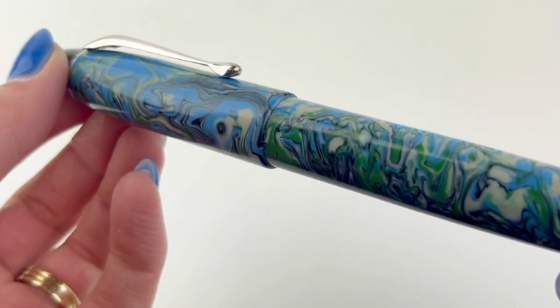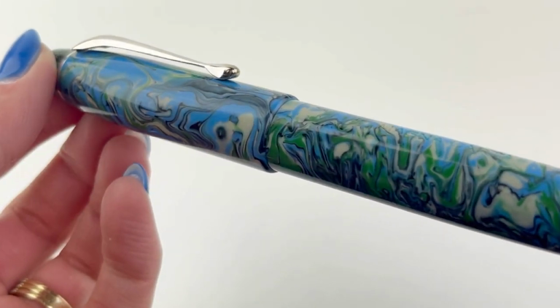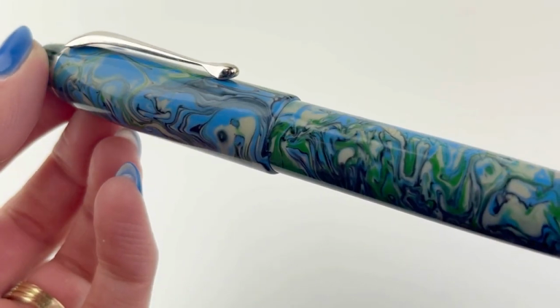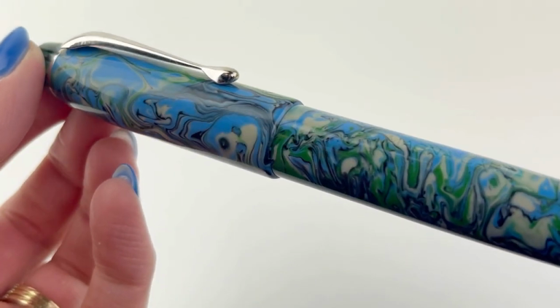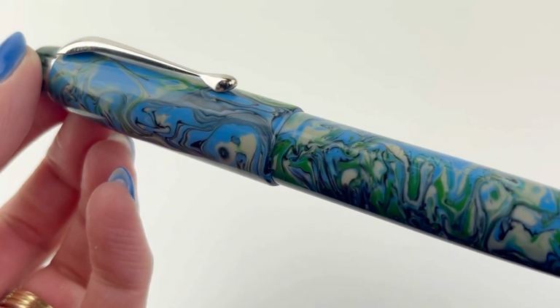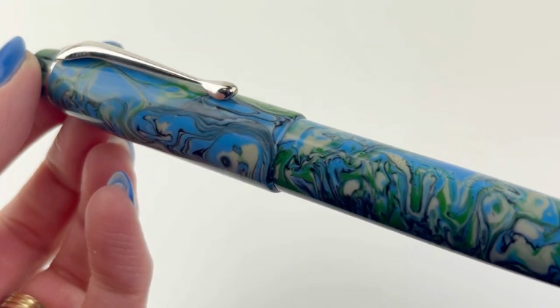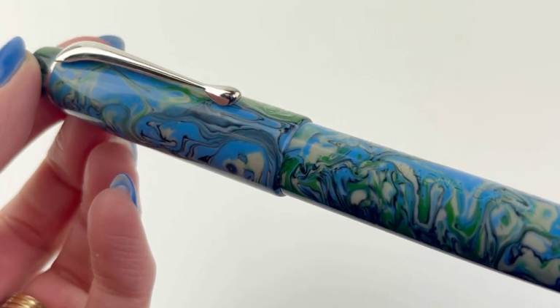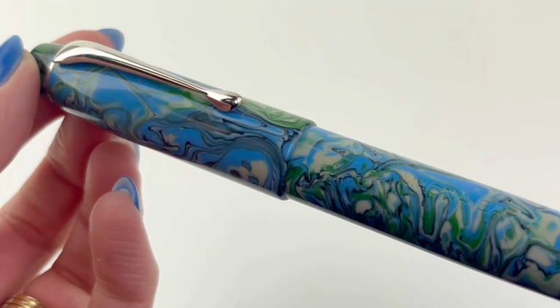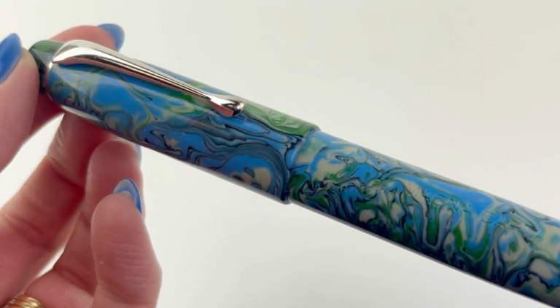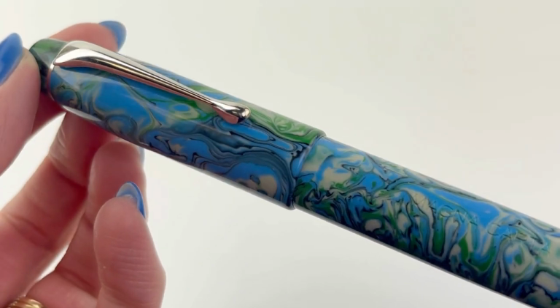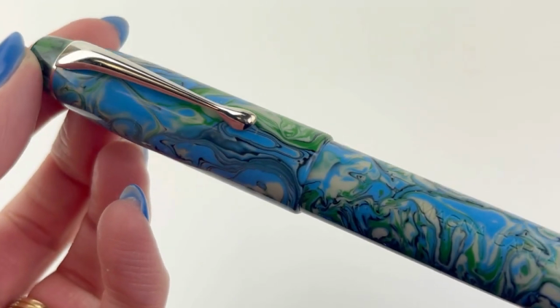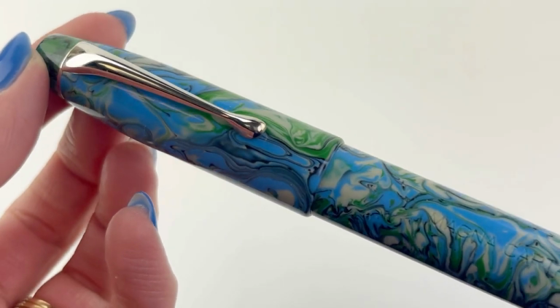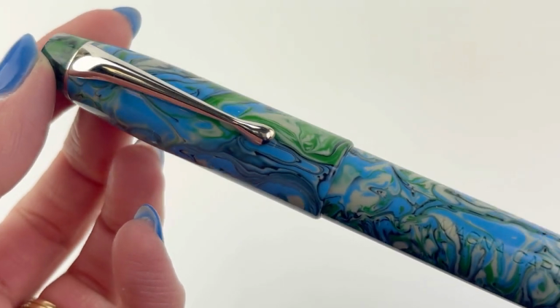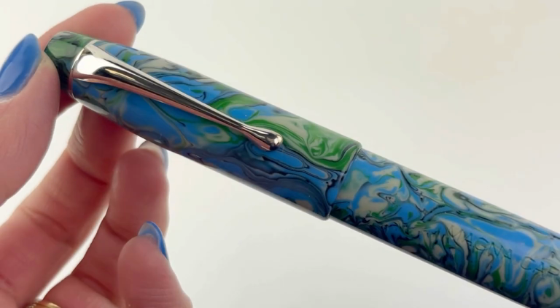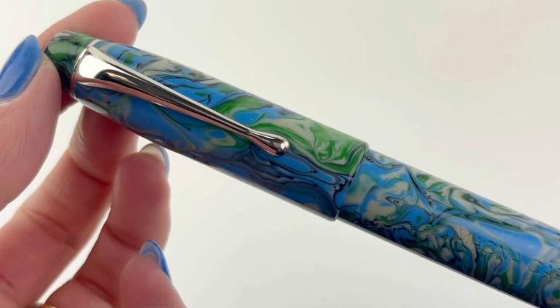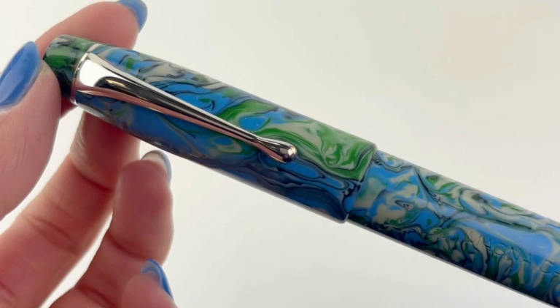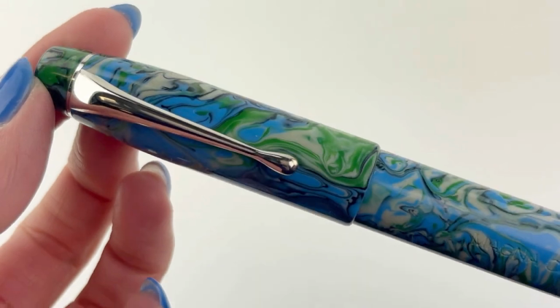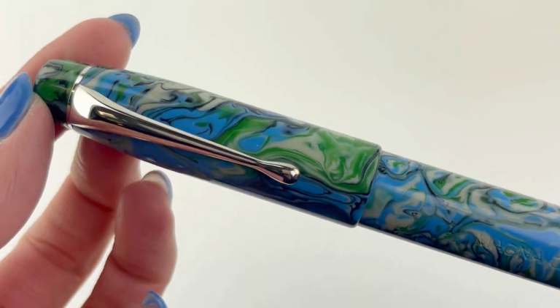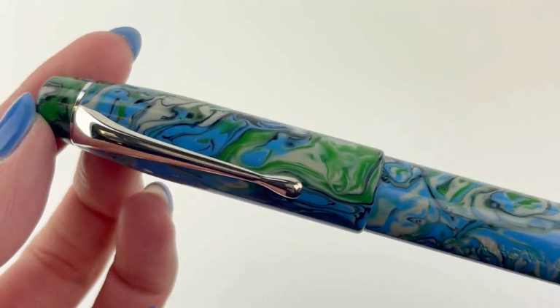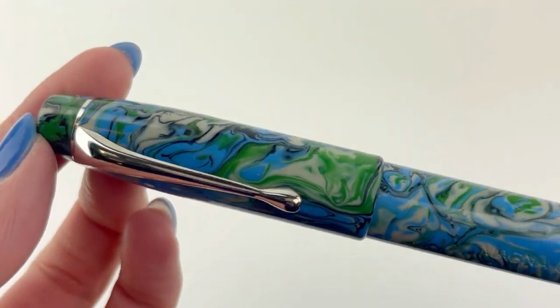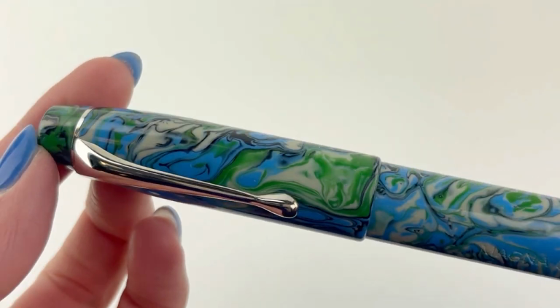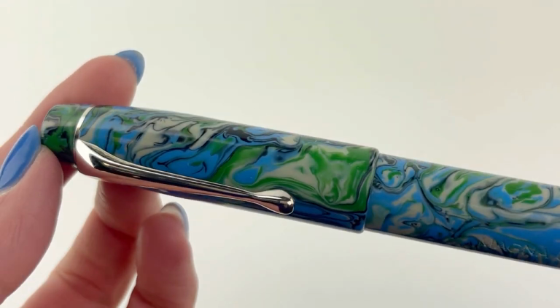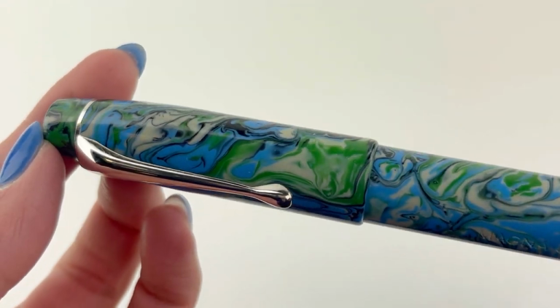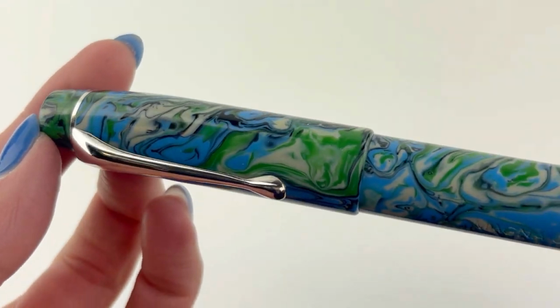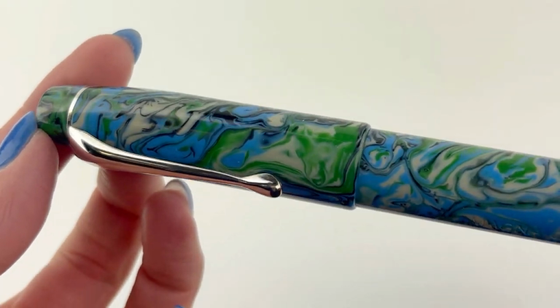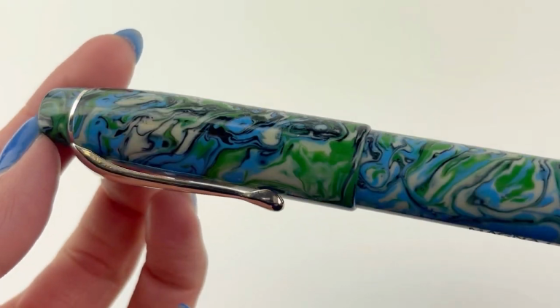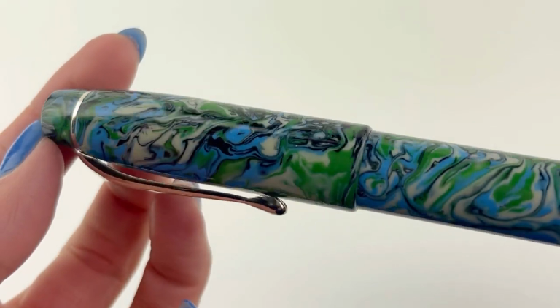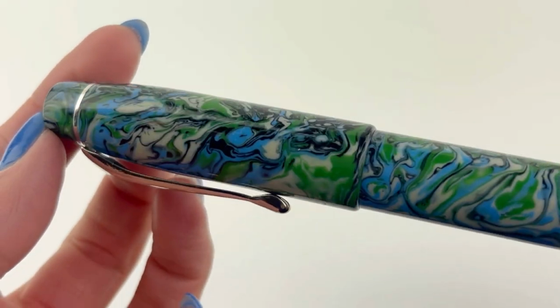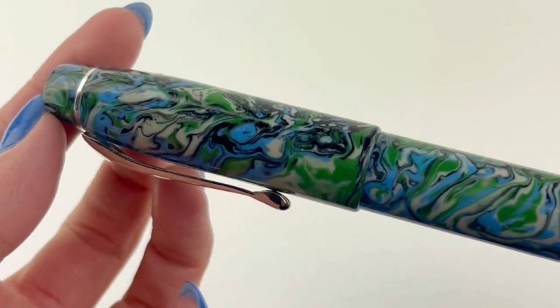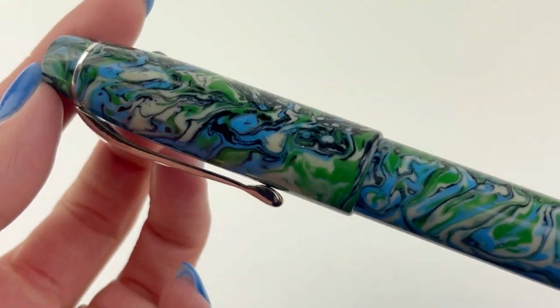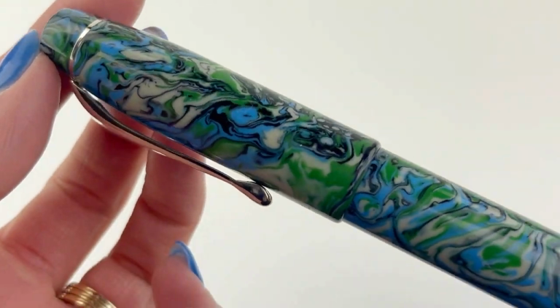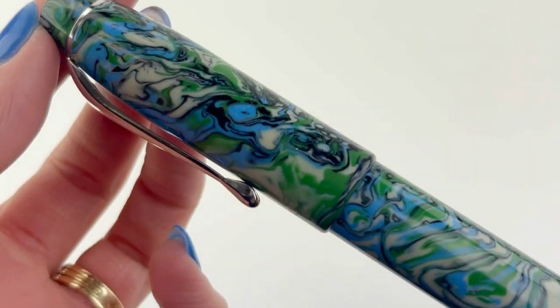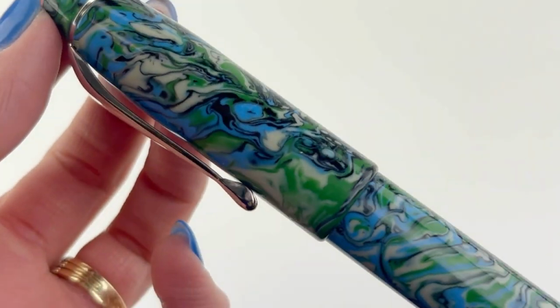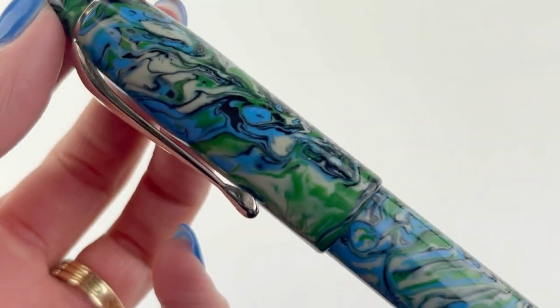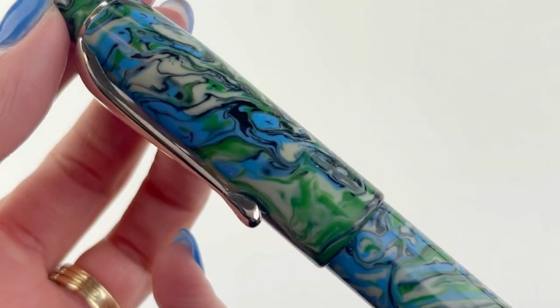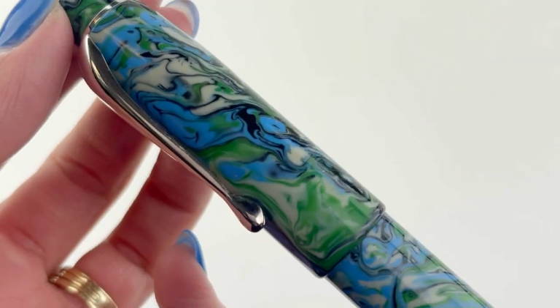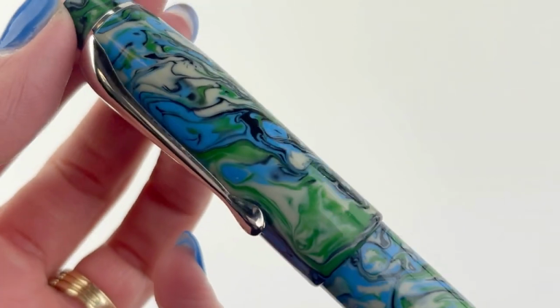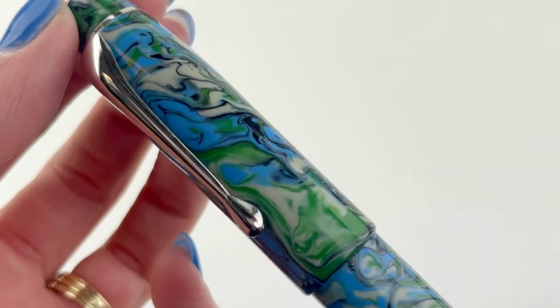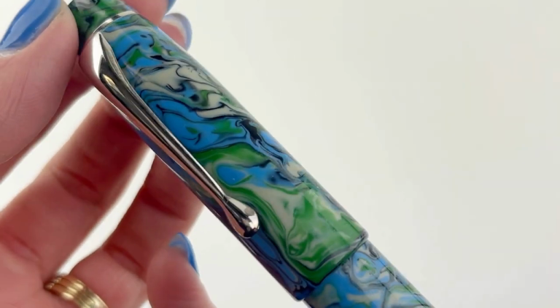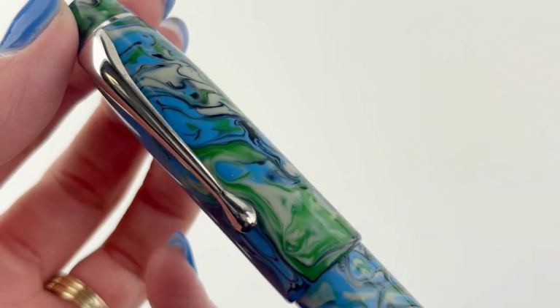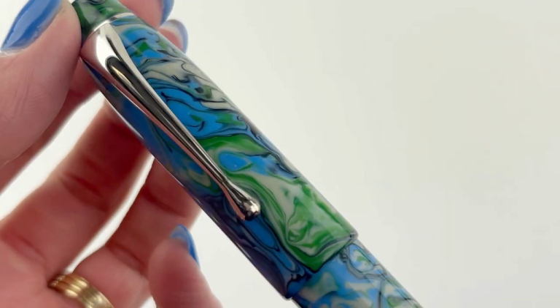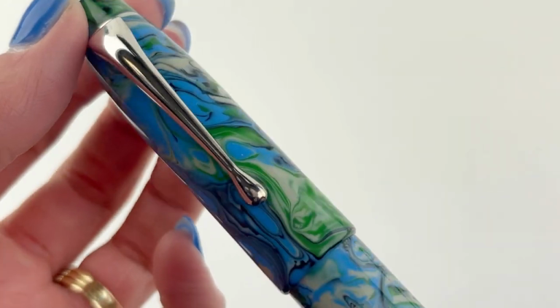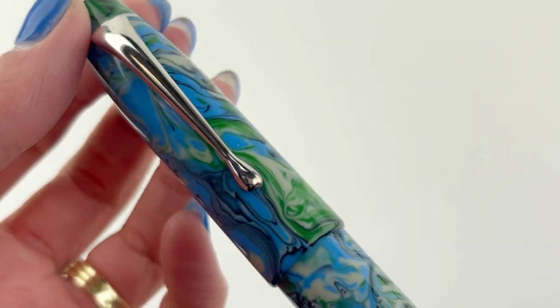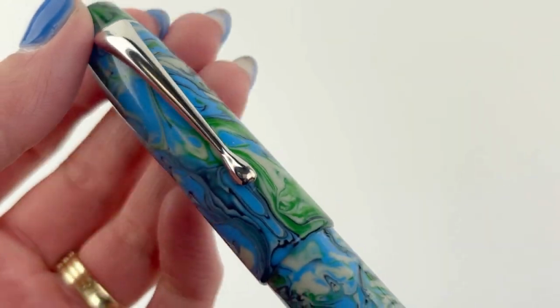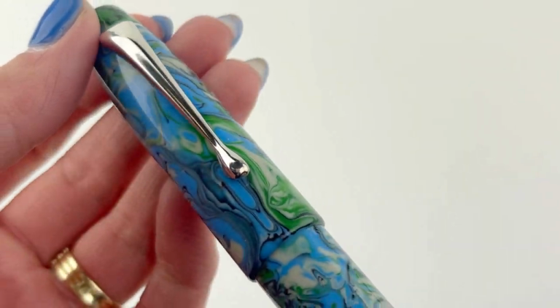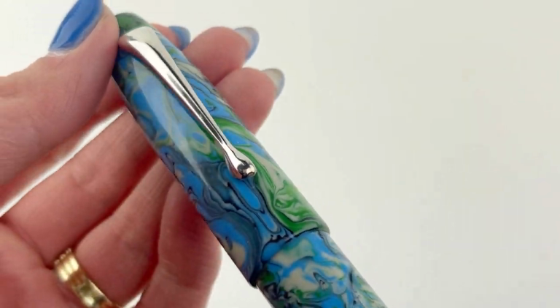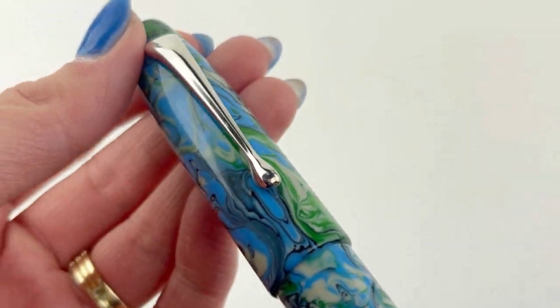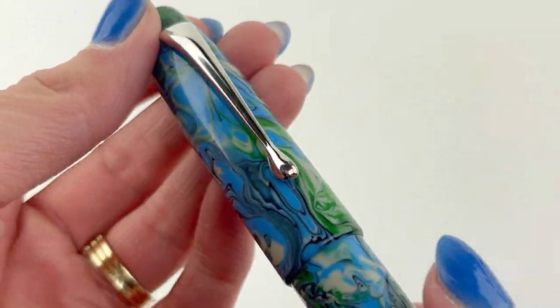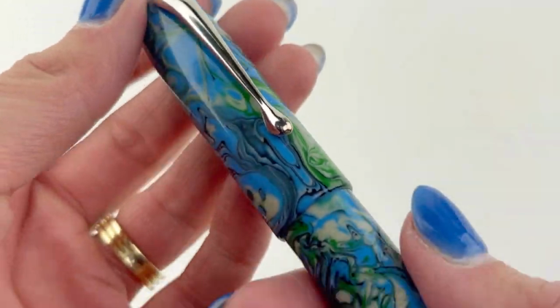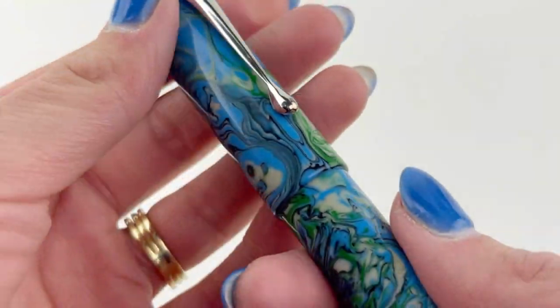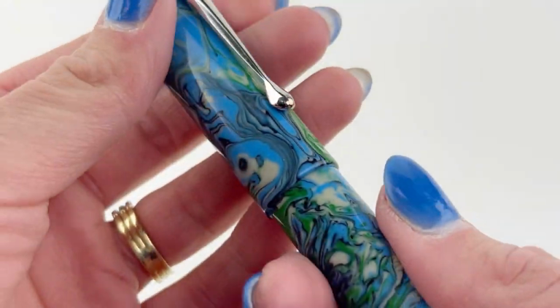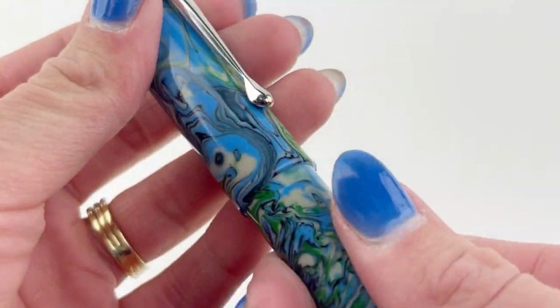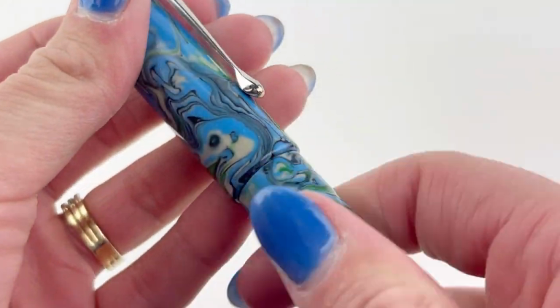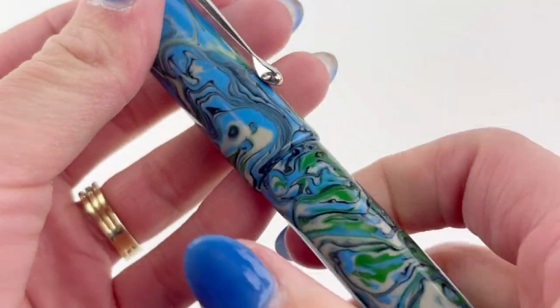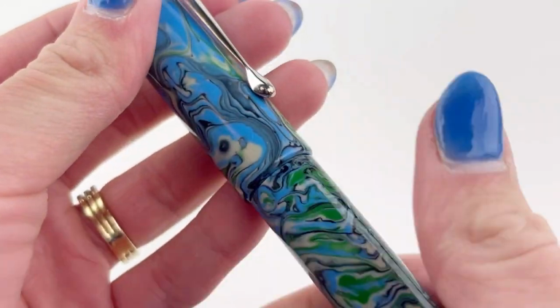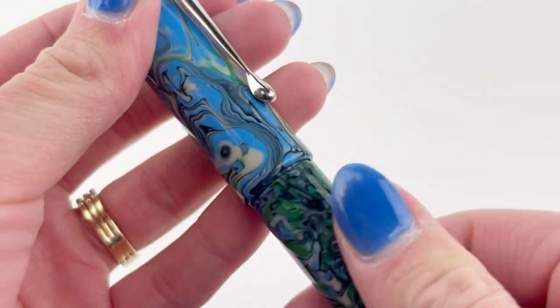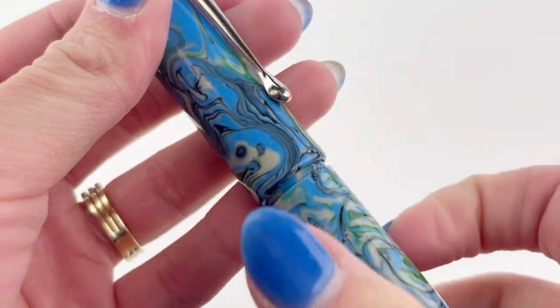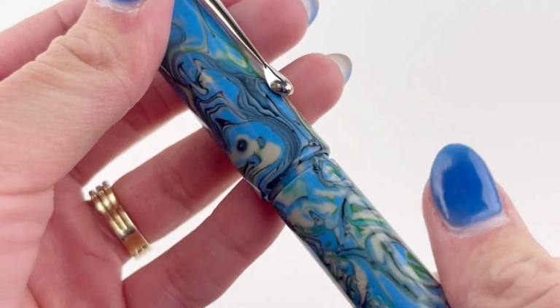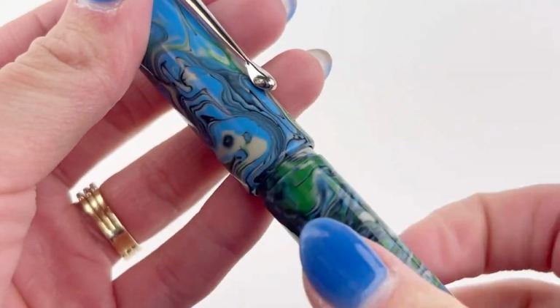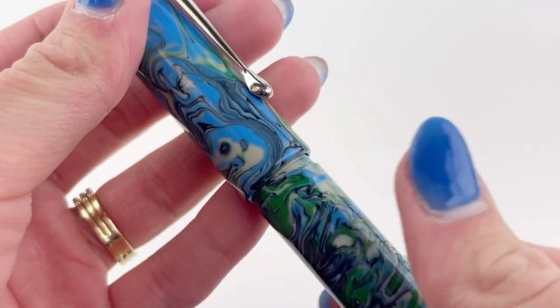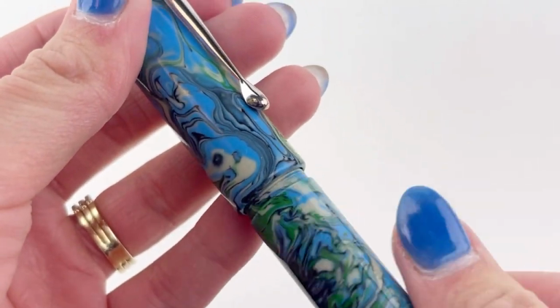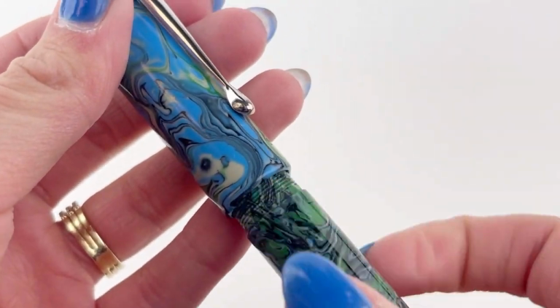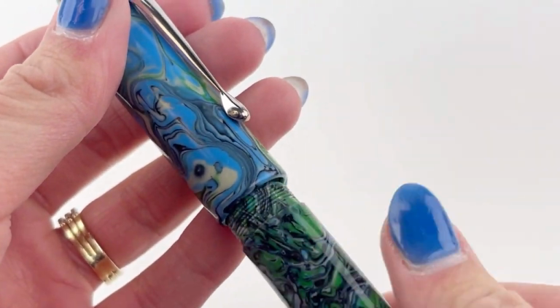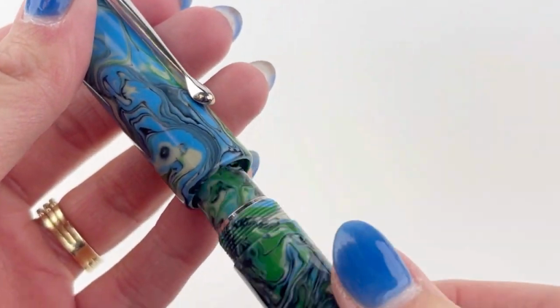Here's another look — a close-up of that beautiful resin. And if you want more information about your Magna Carta fountain pens, visit Pinchley.com.